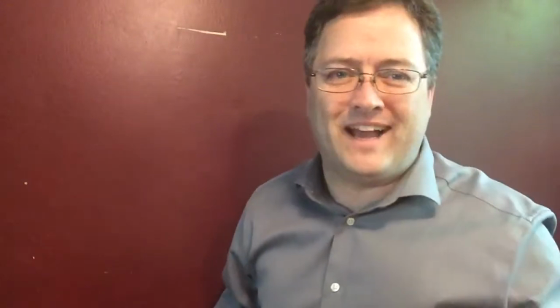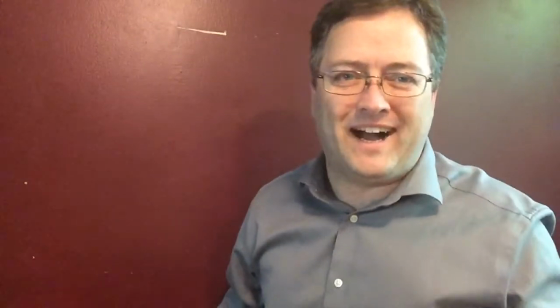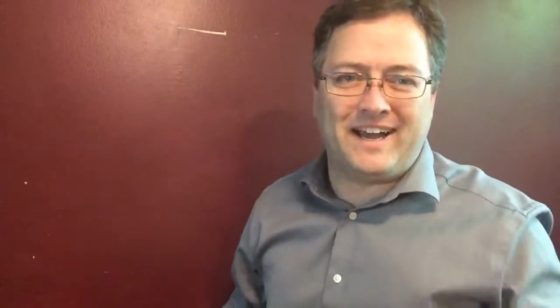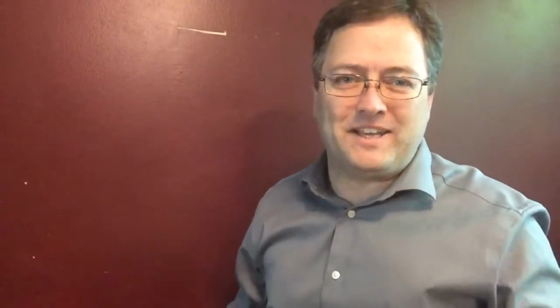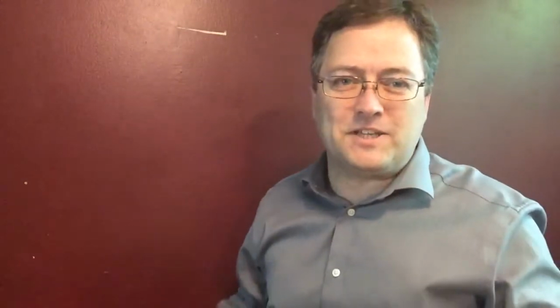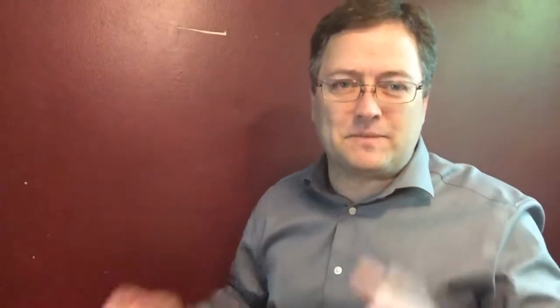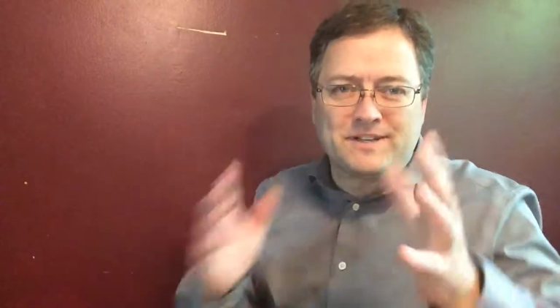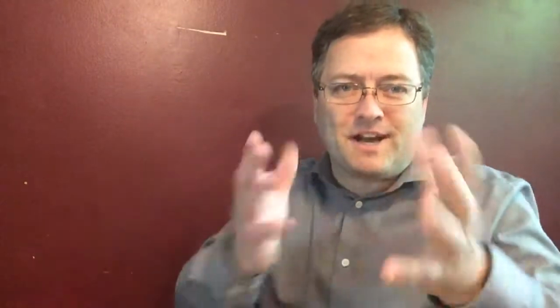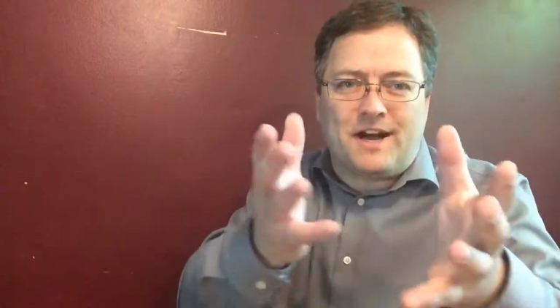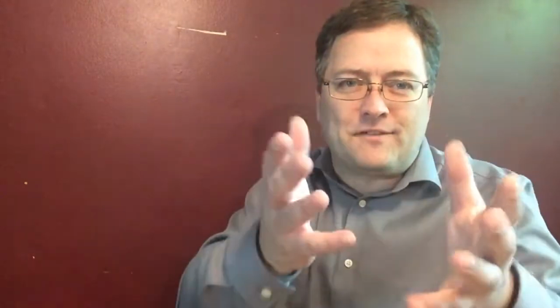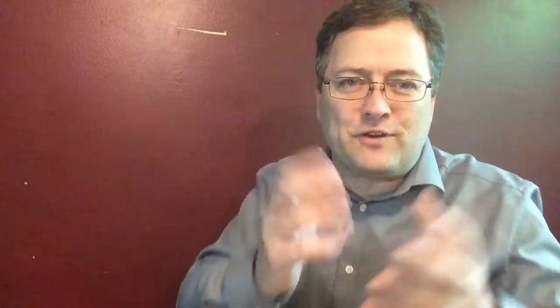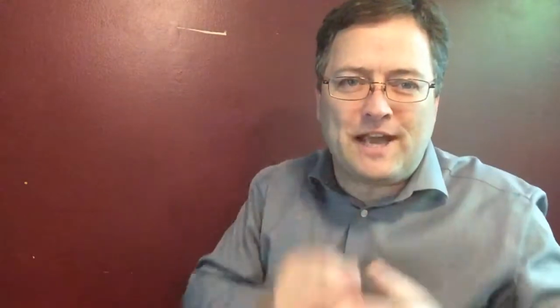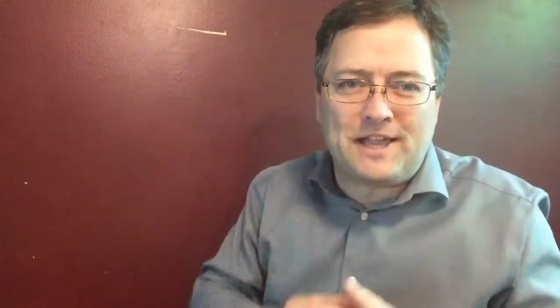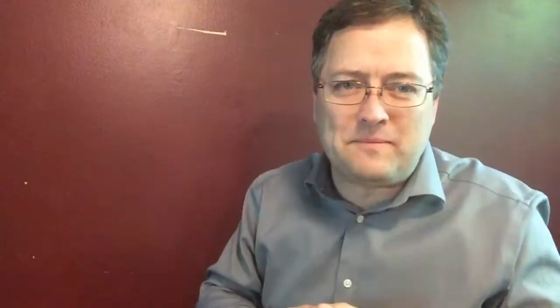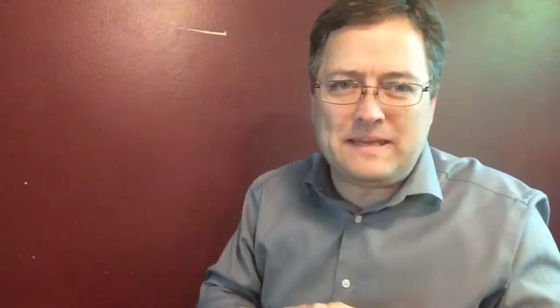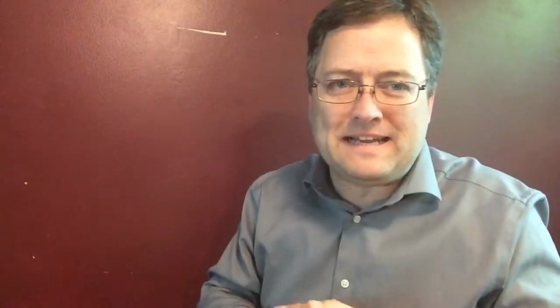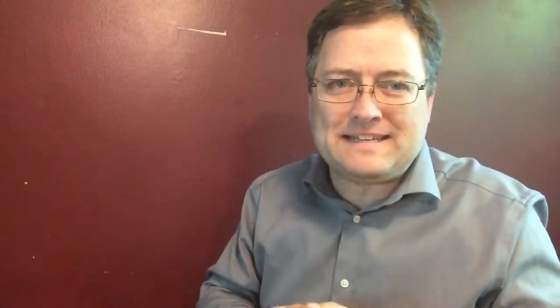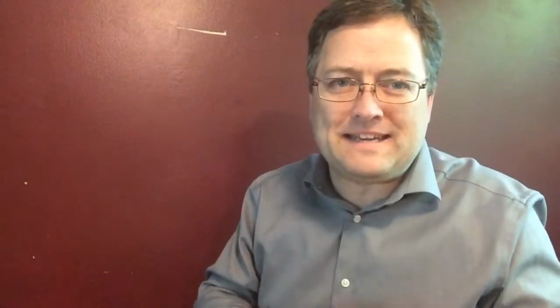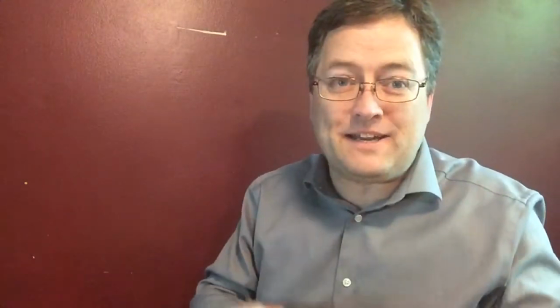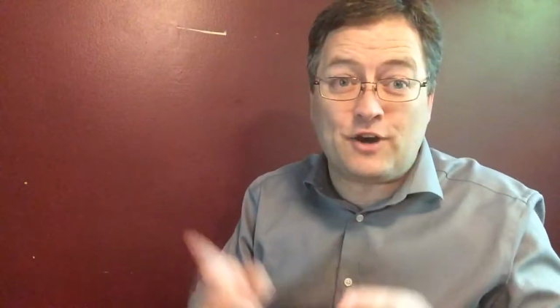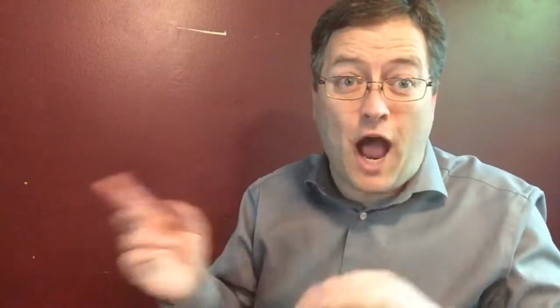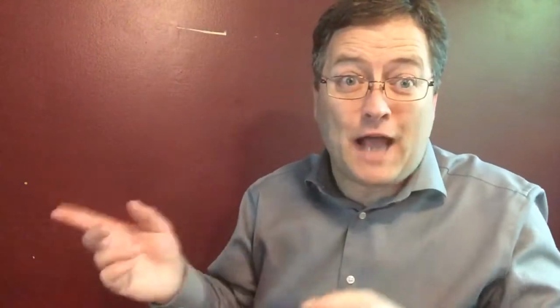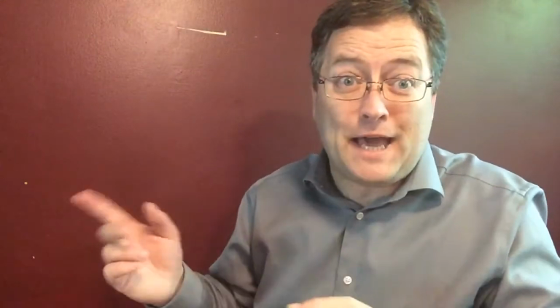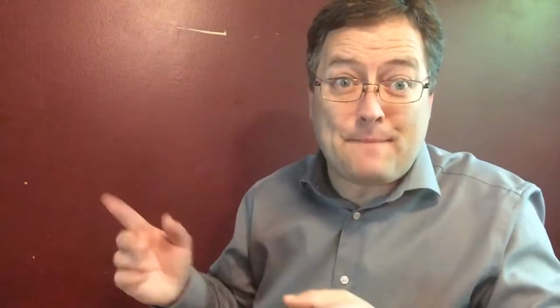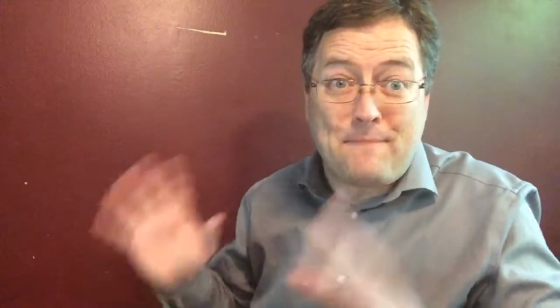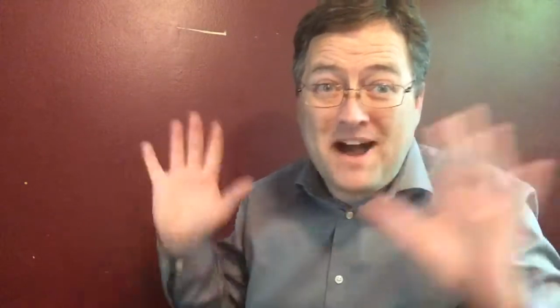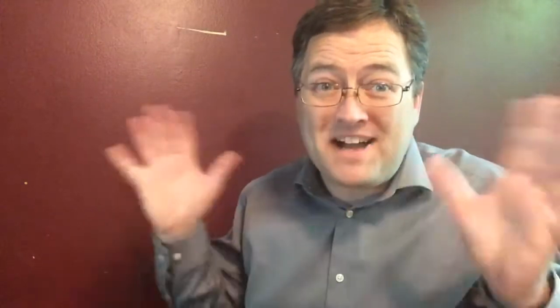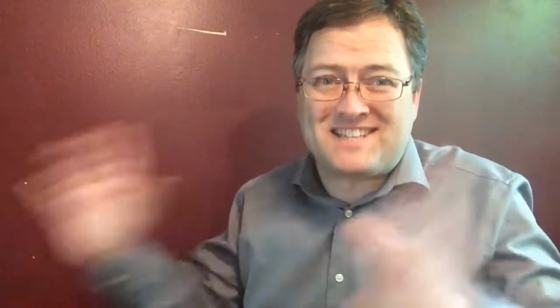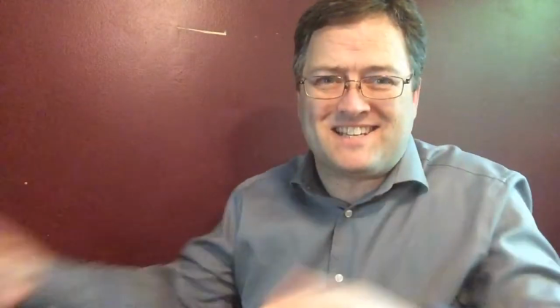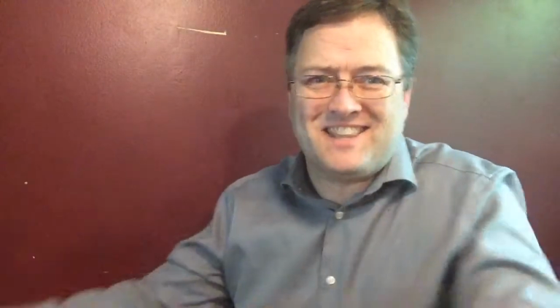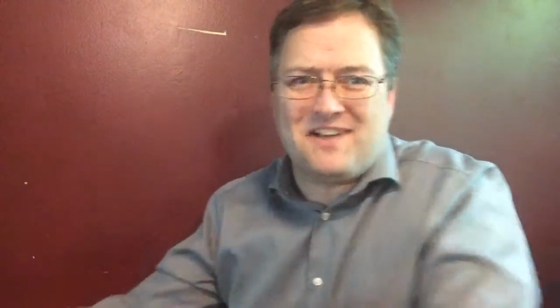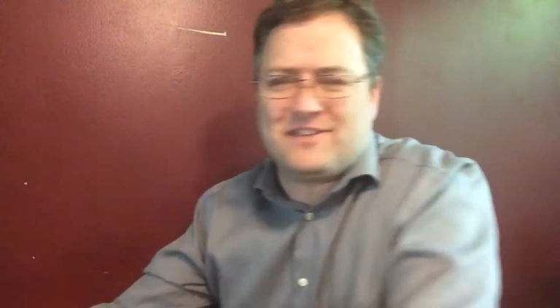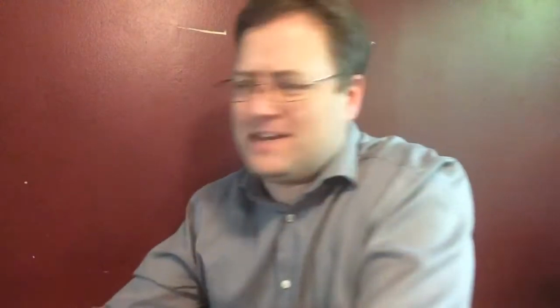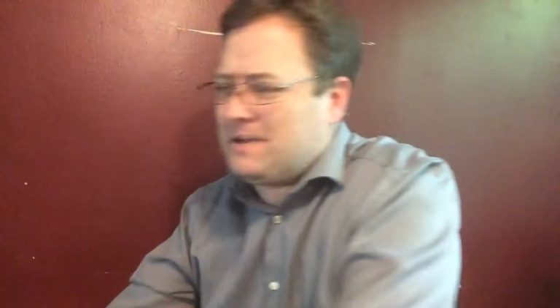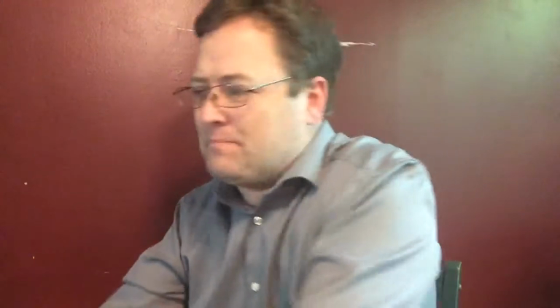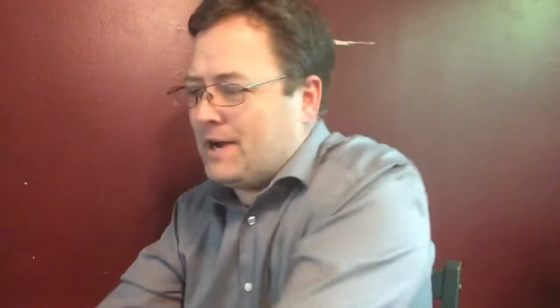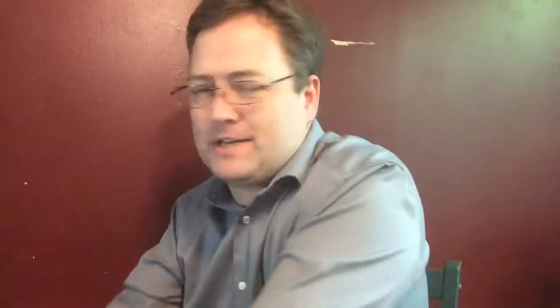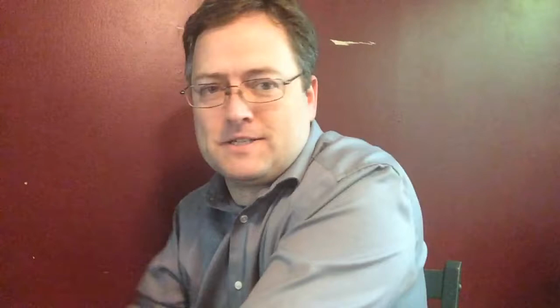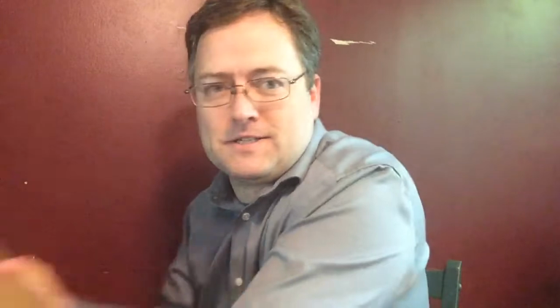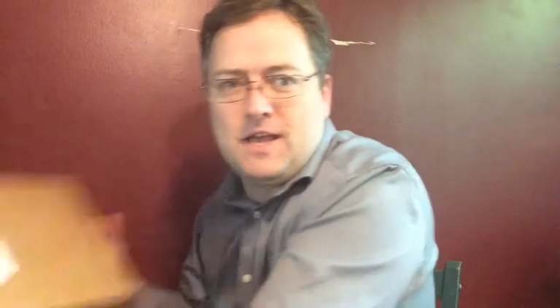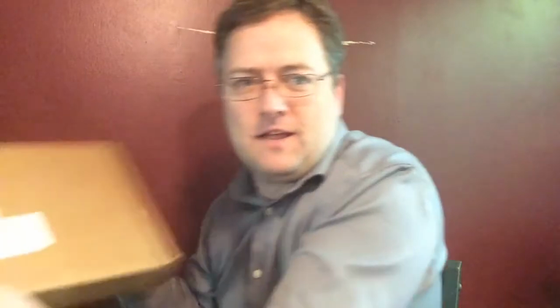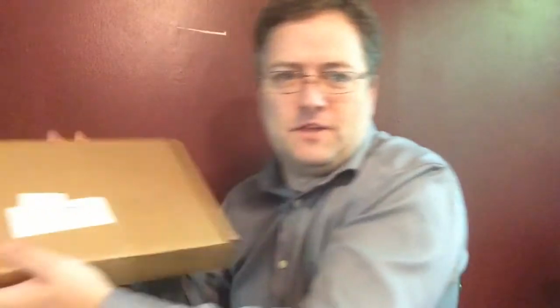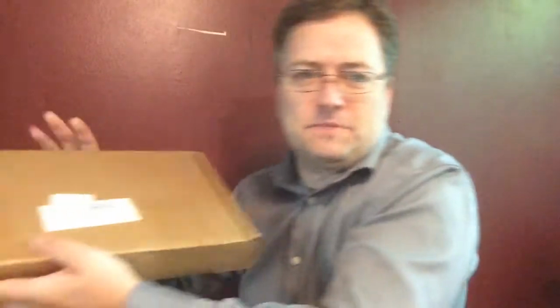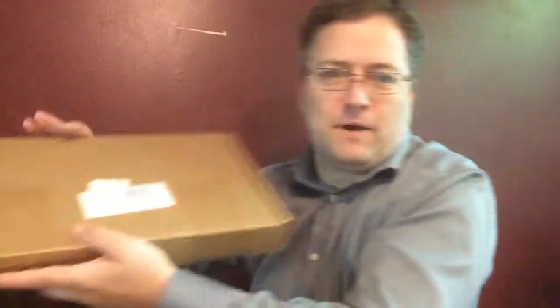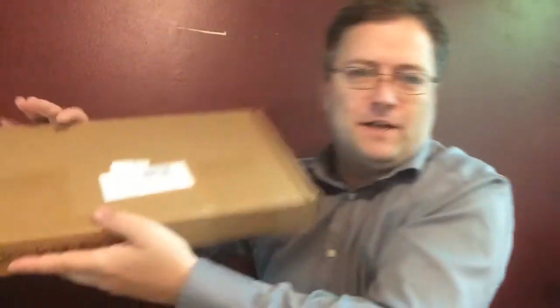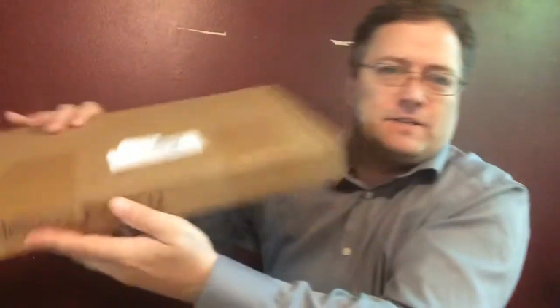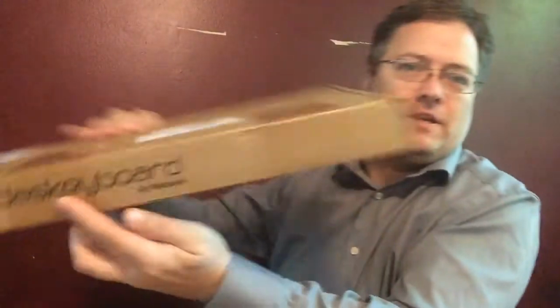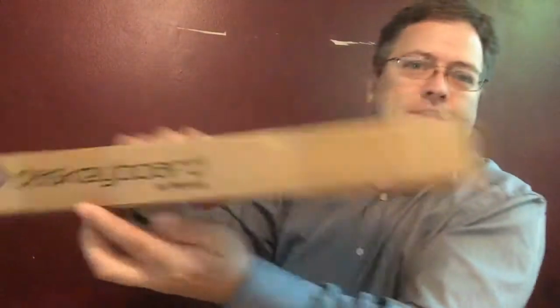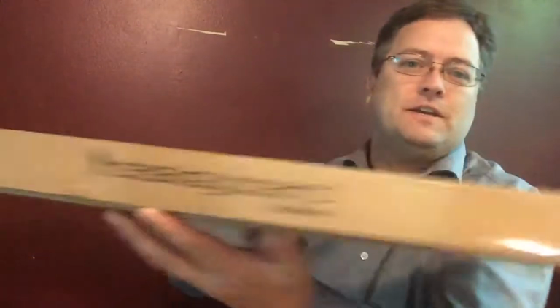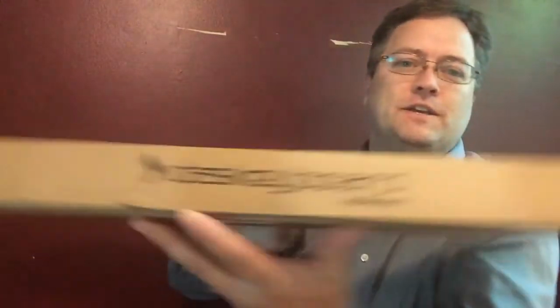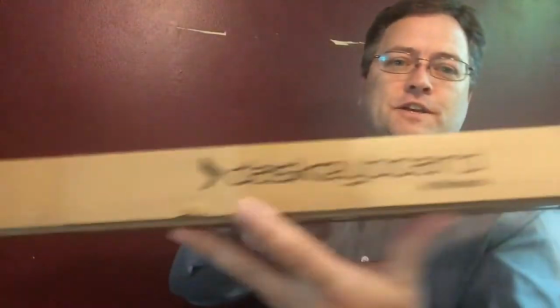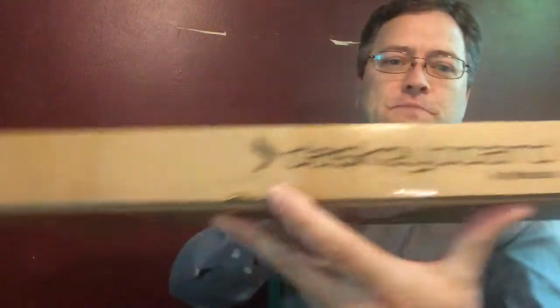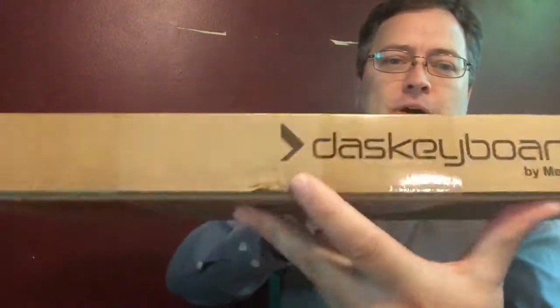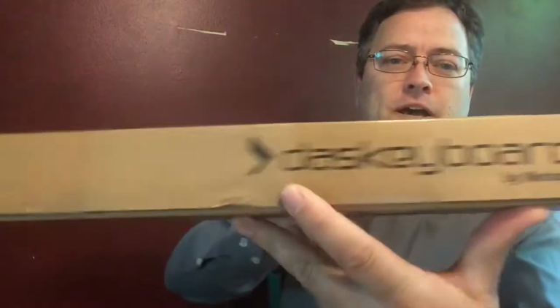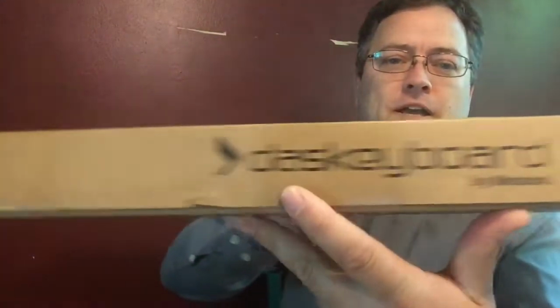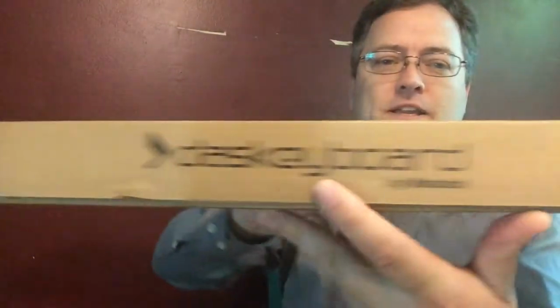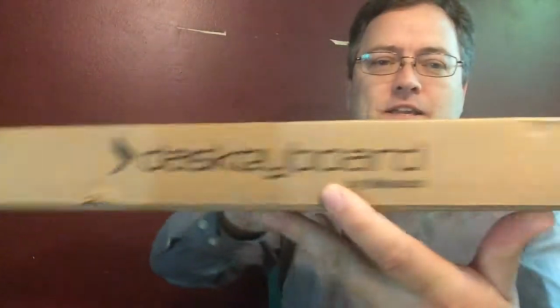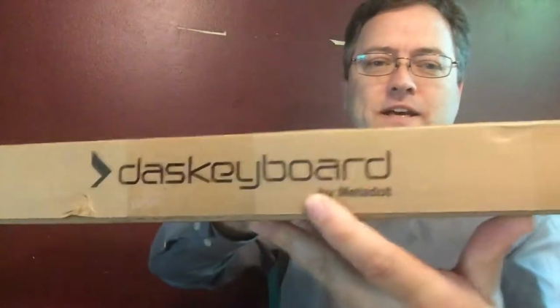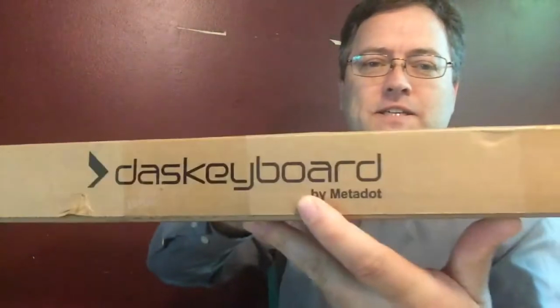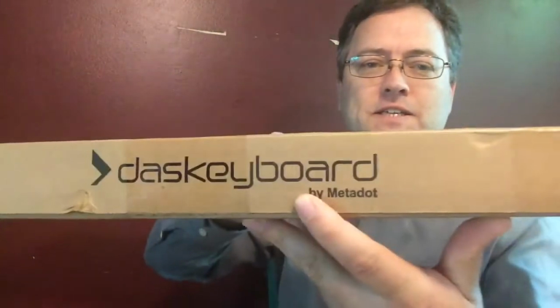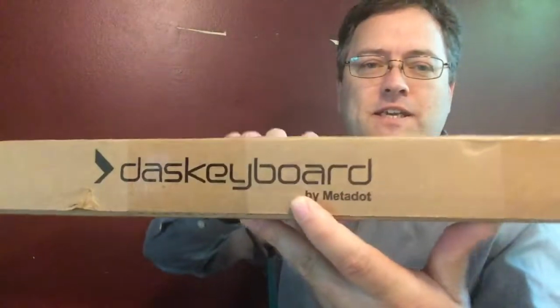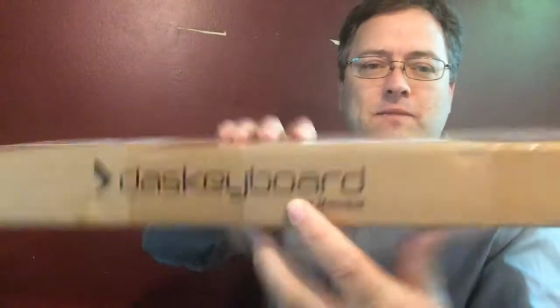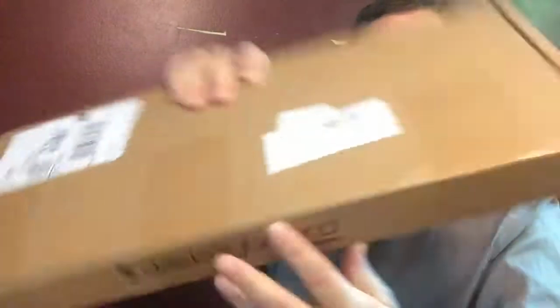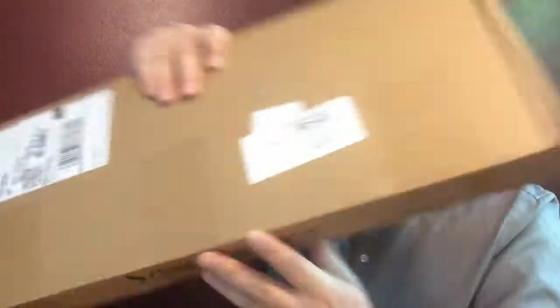Hi, Doug McCann of RealityMe.net here. I got a box — I love getting boxes. This box is by DOS Keyboard.